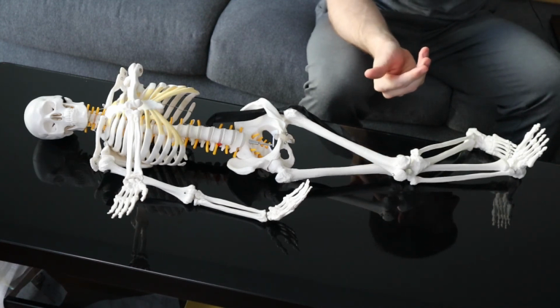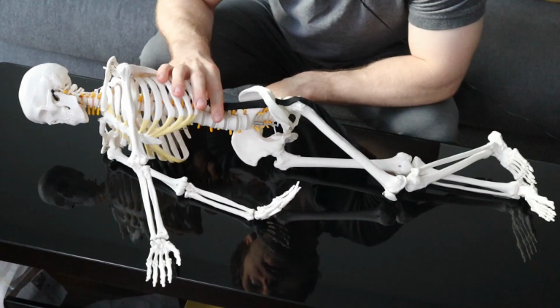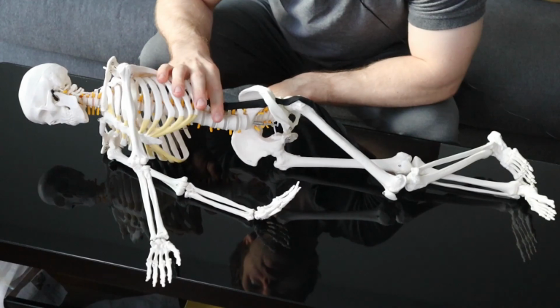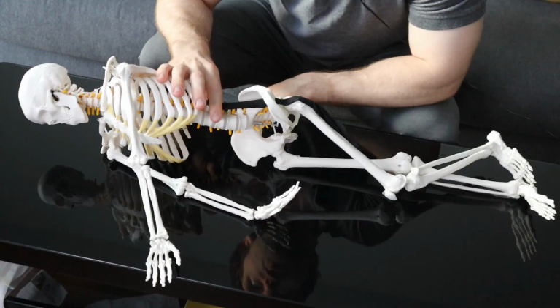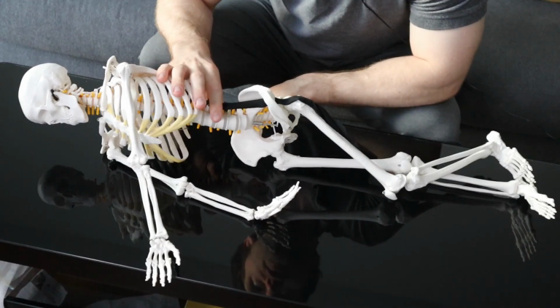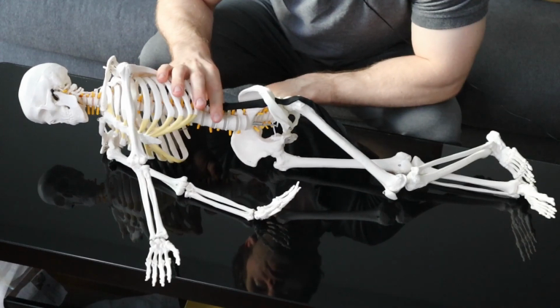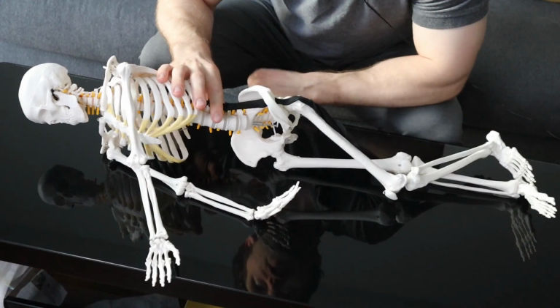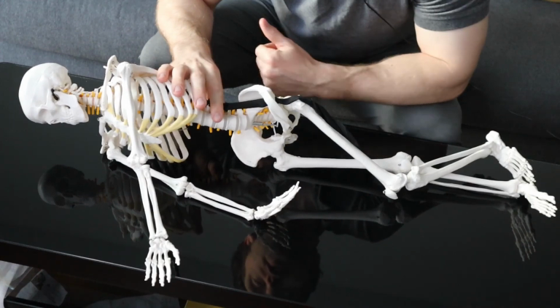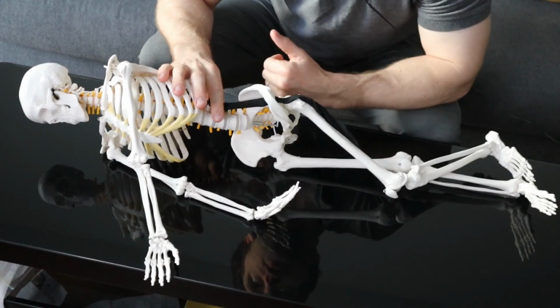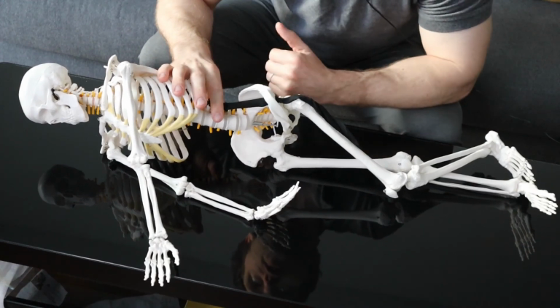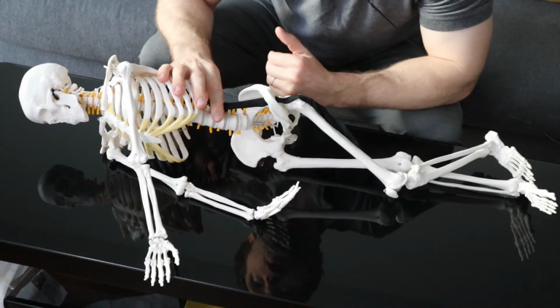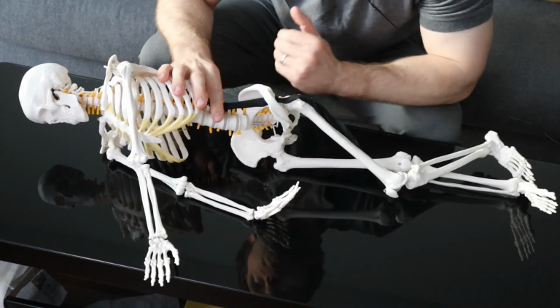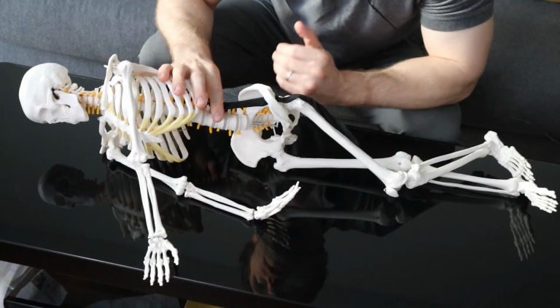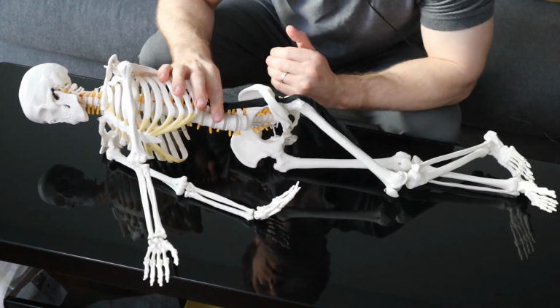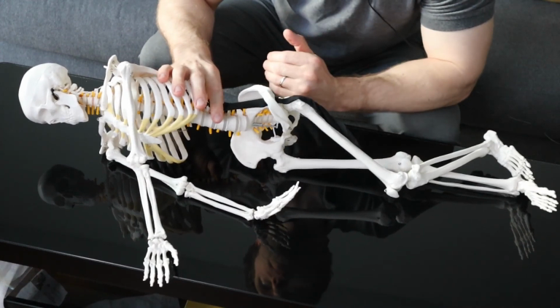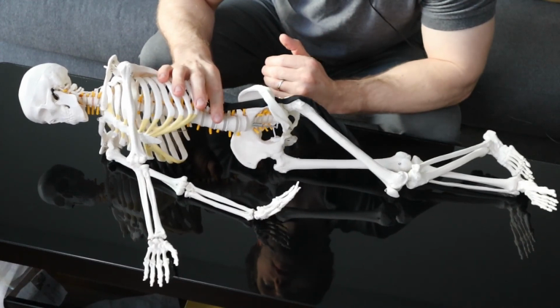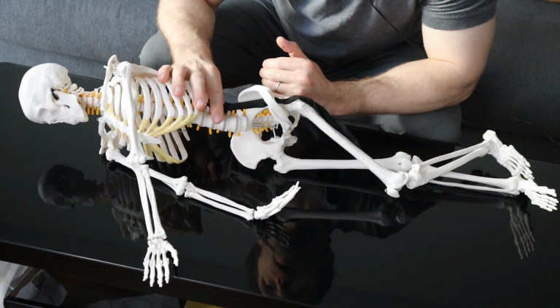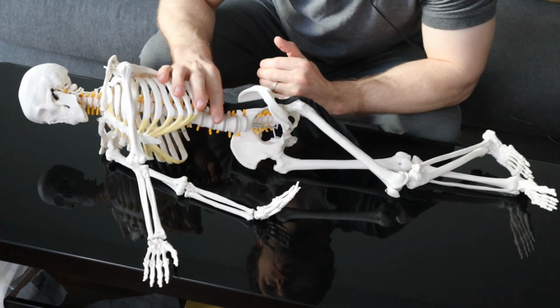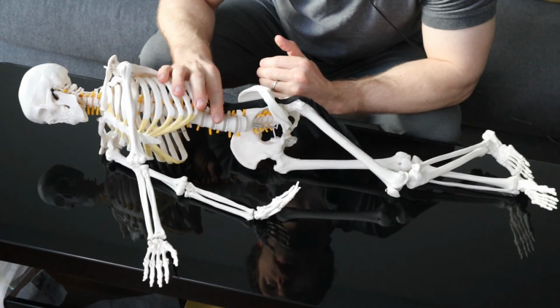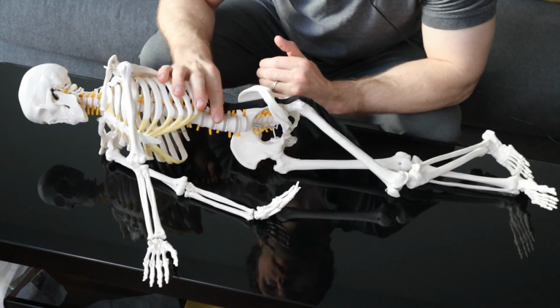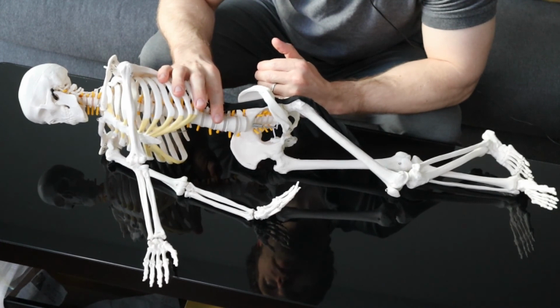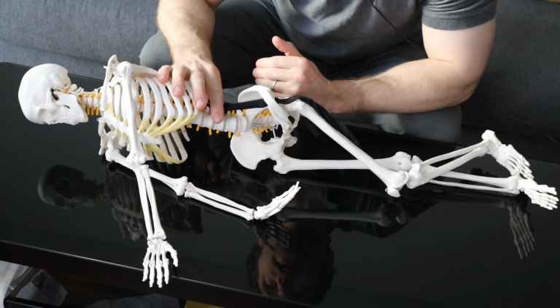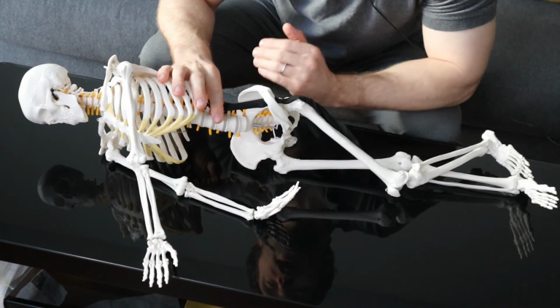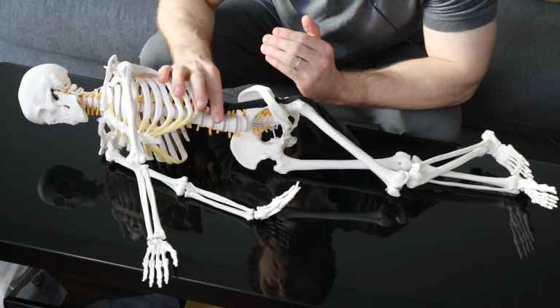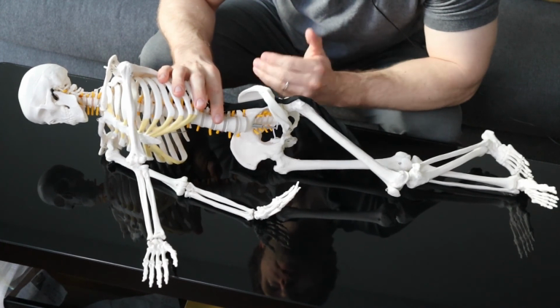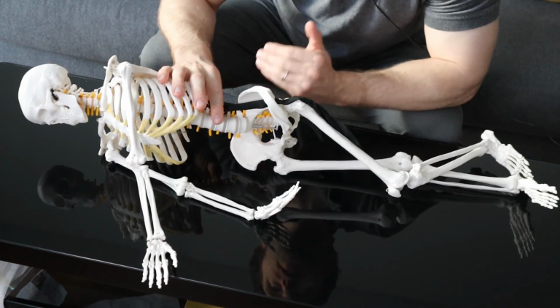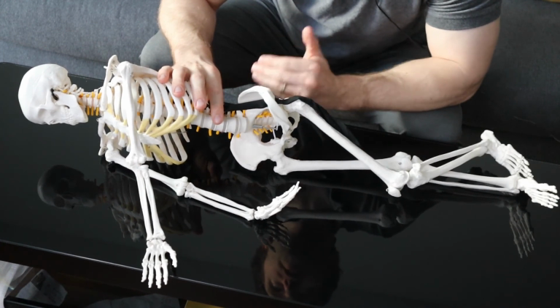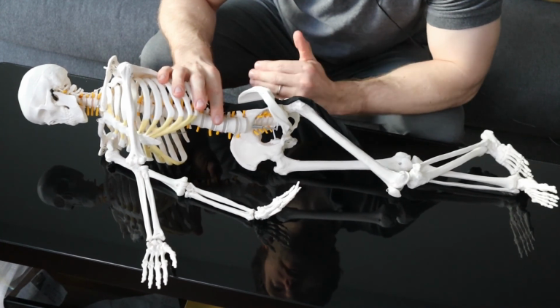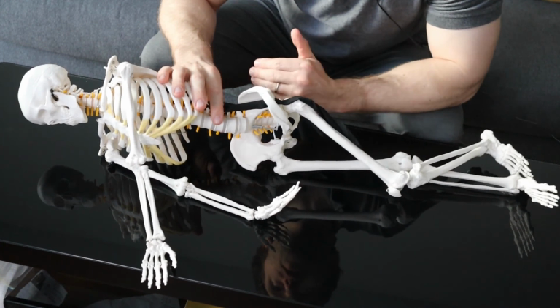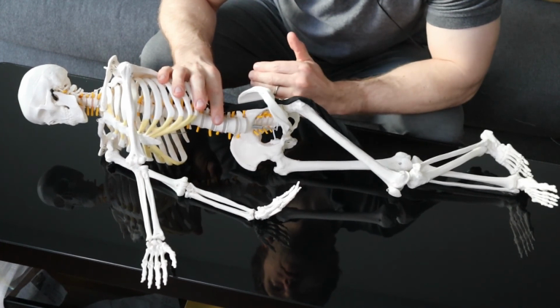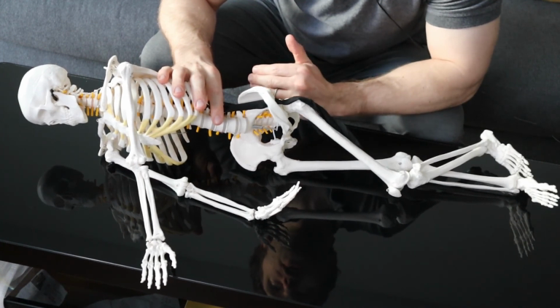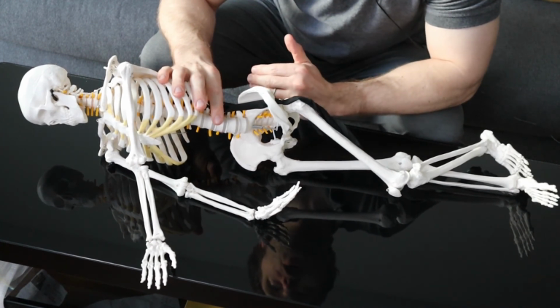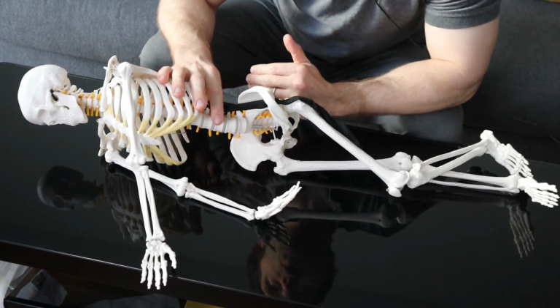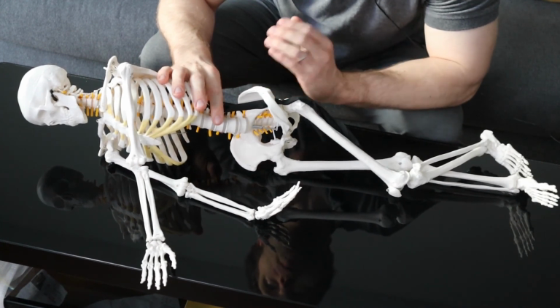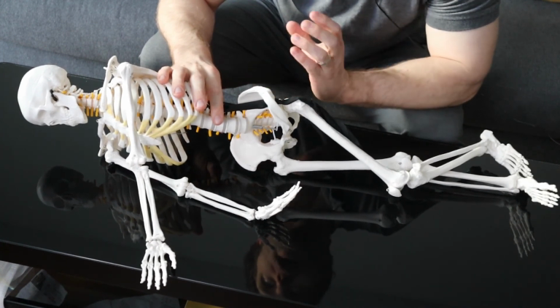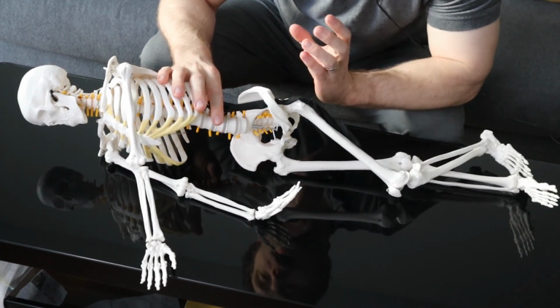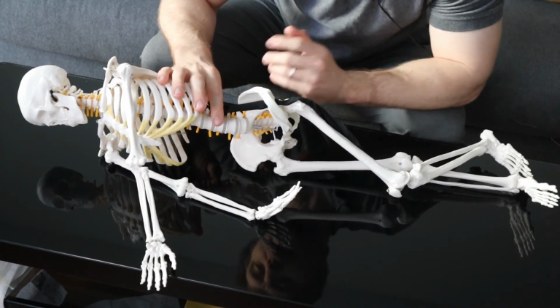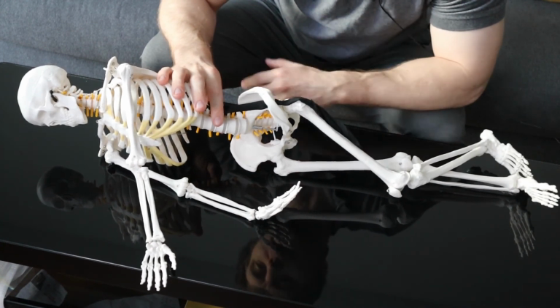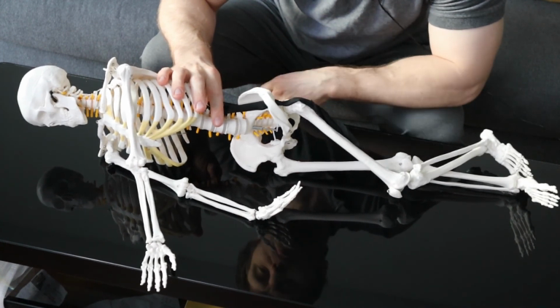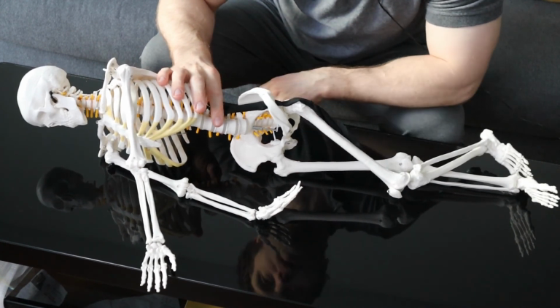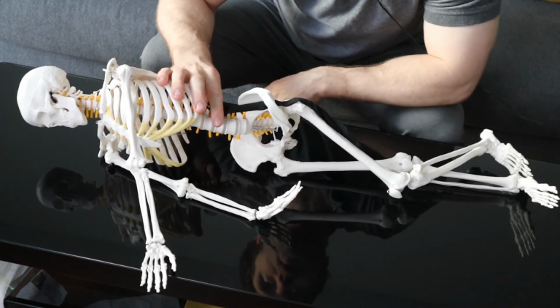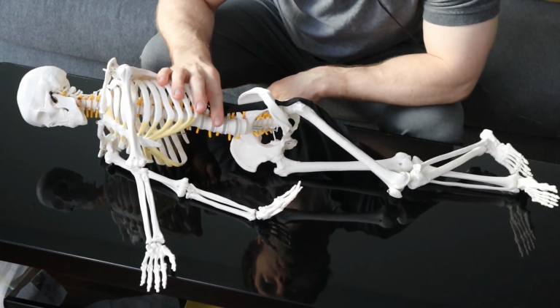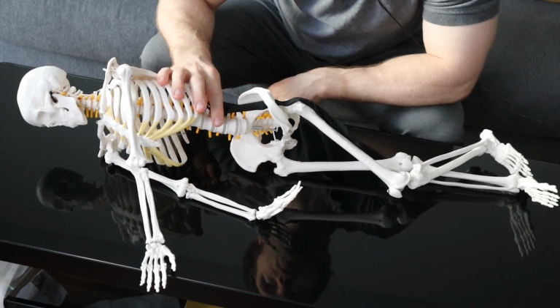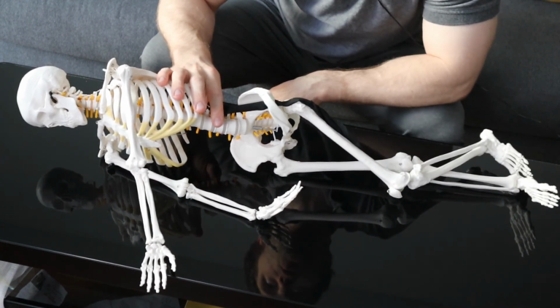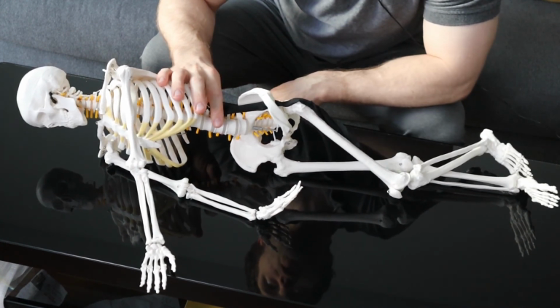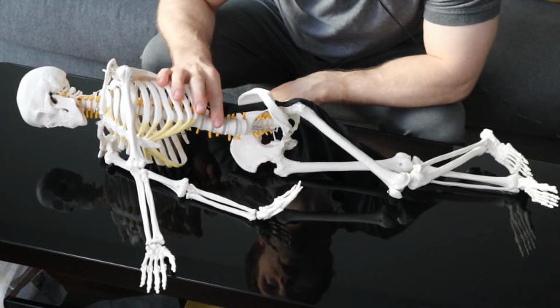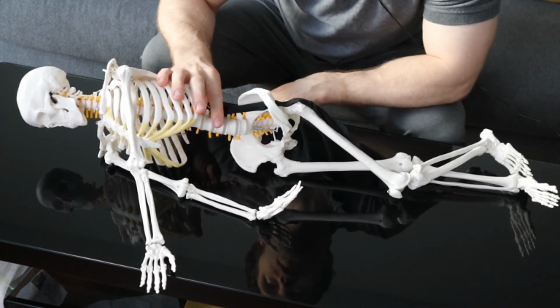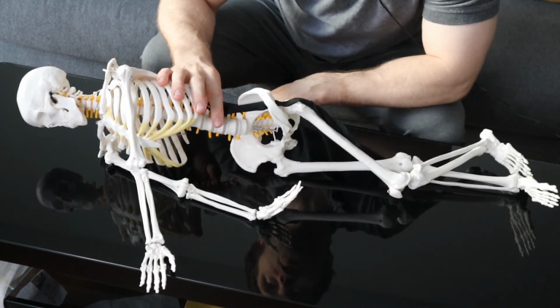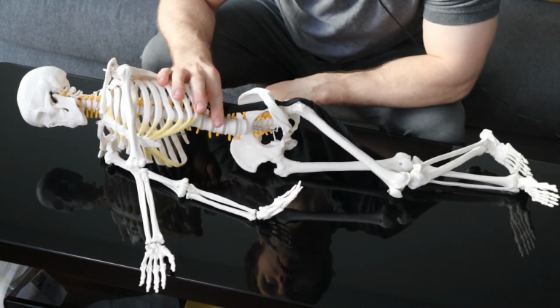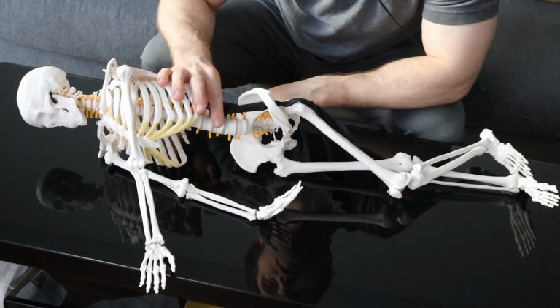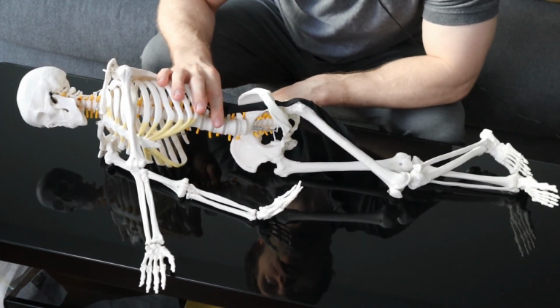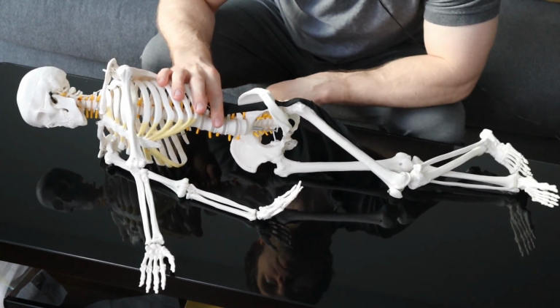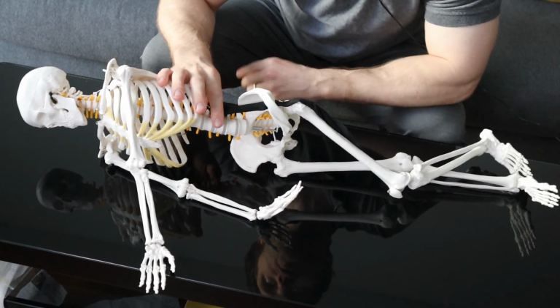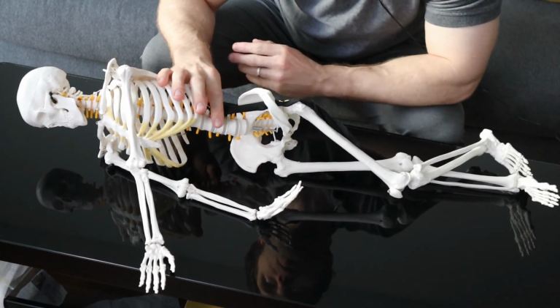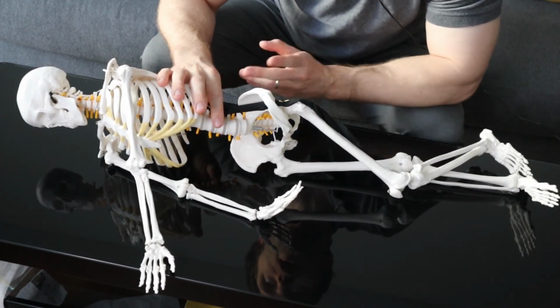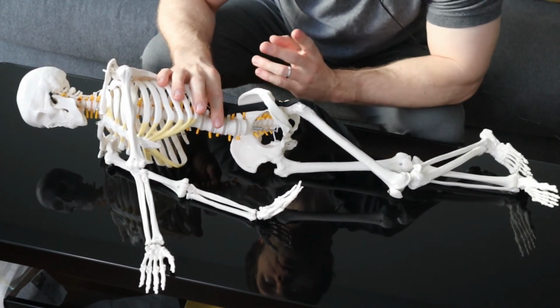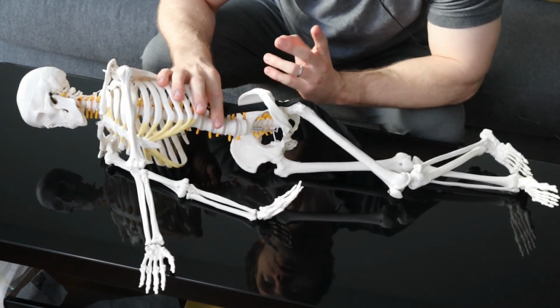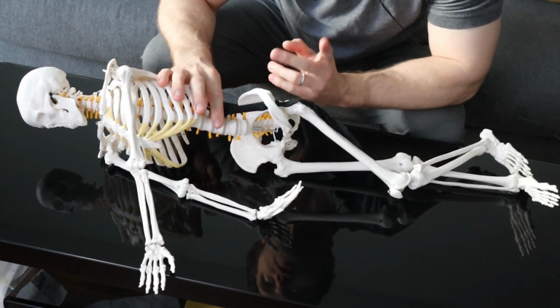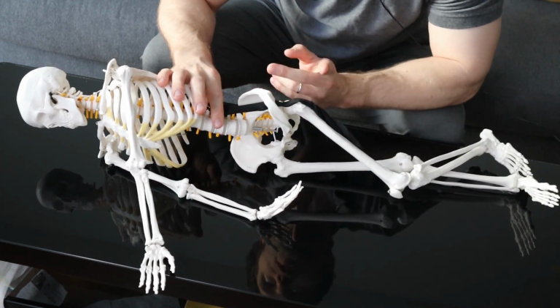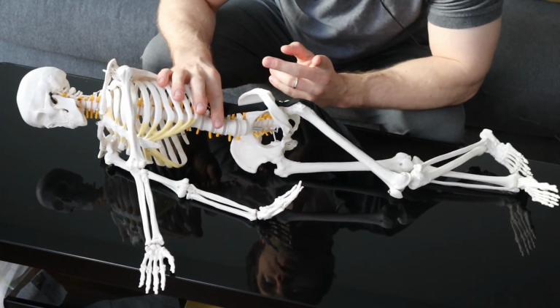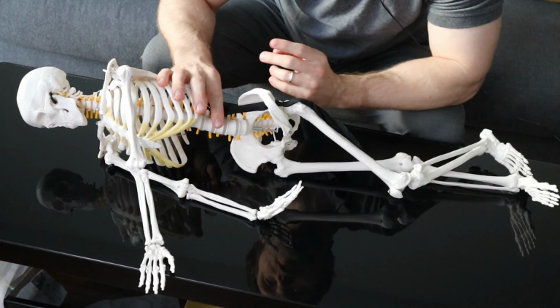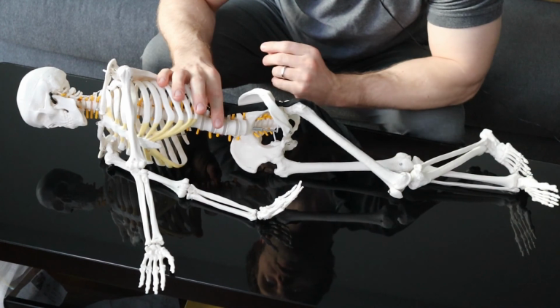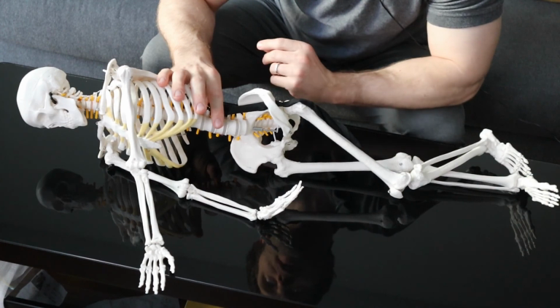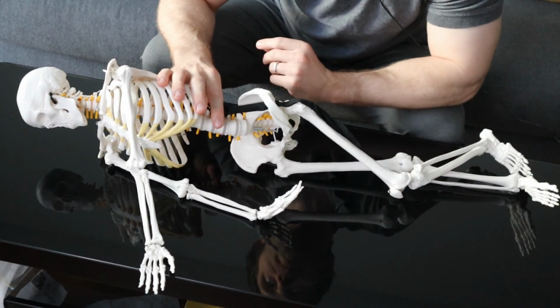If you liked this video, please subscribe to Riley Rehab and like this video. I'm coming up with new content all the time, so I'll see you next time.